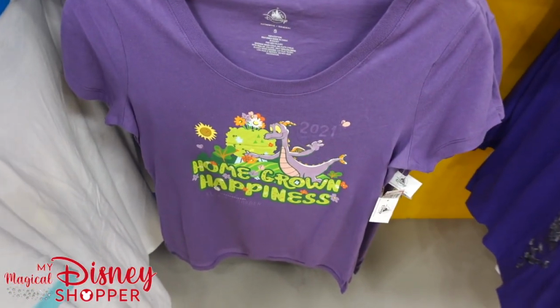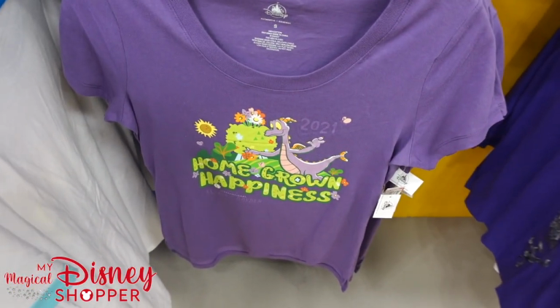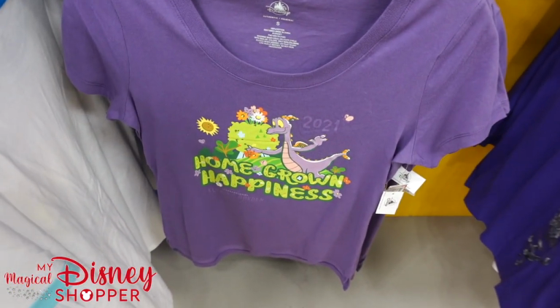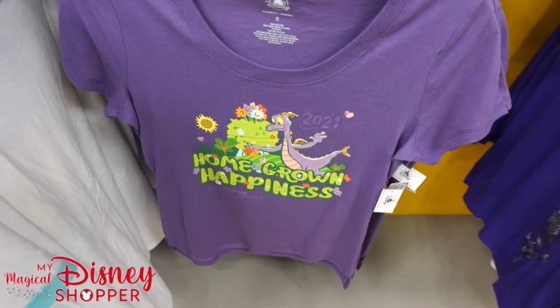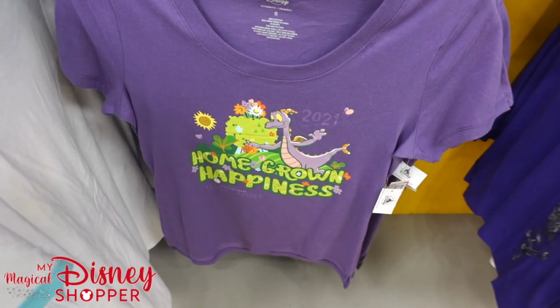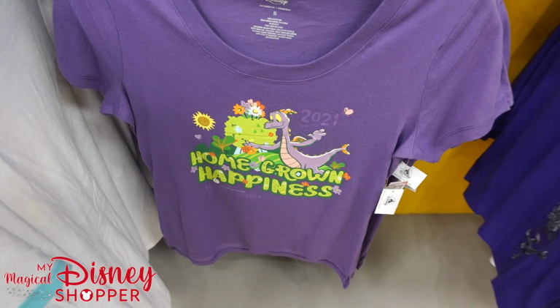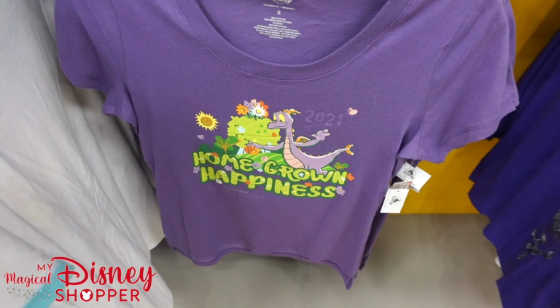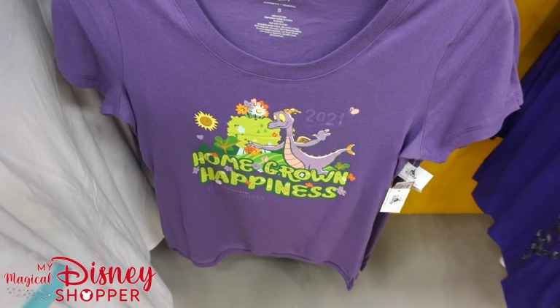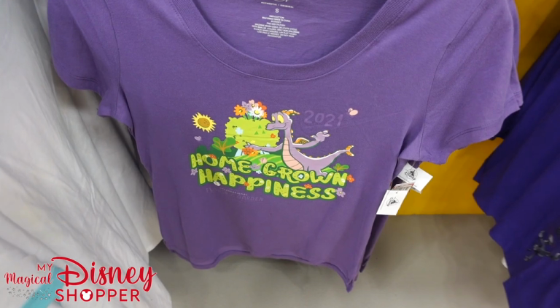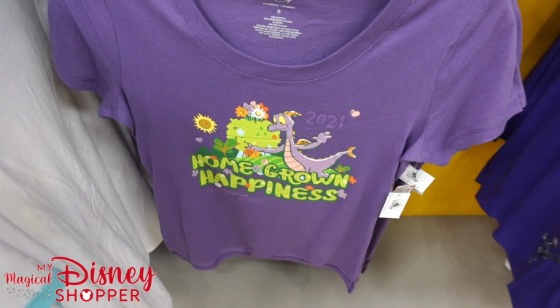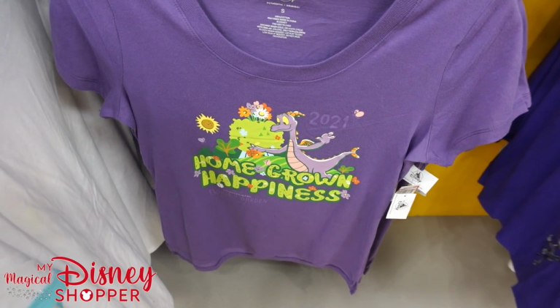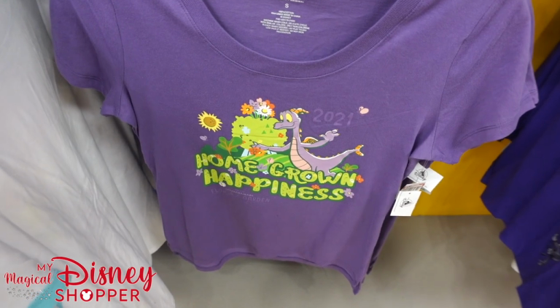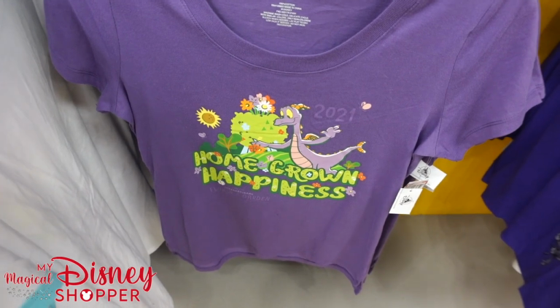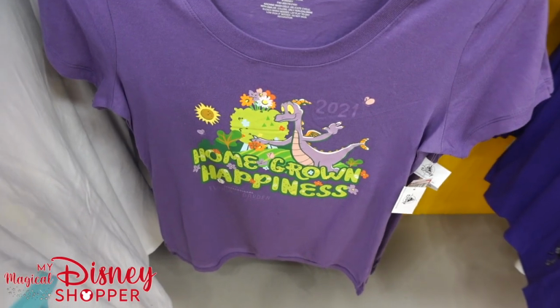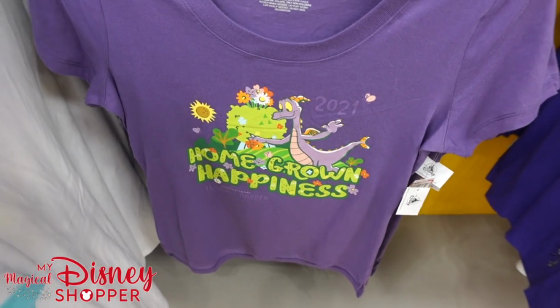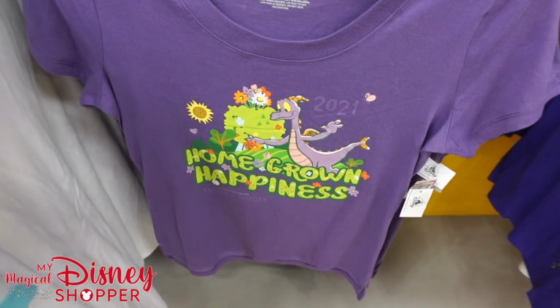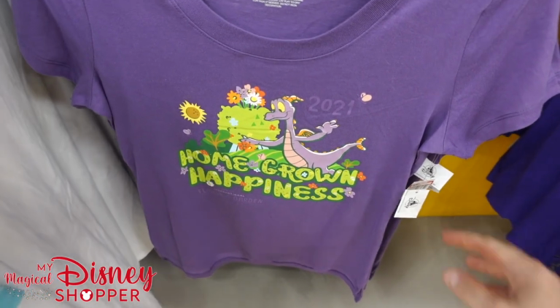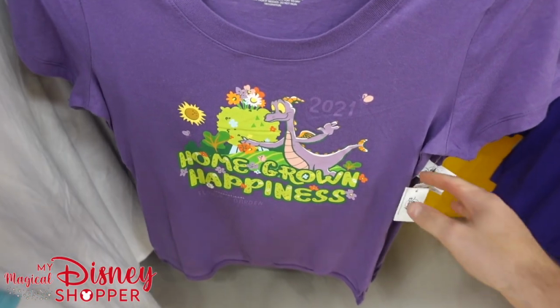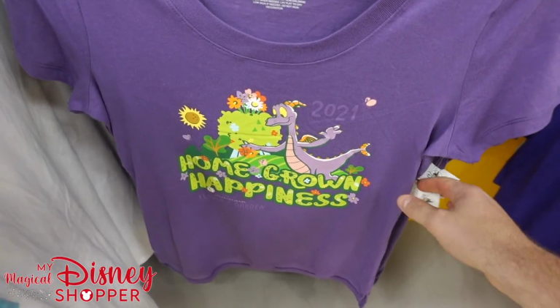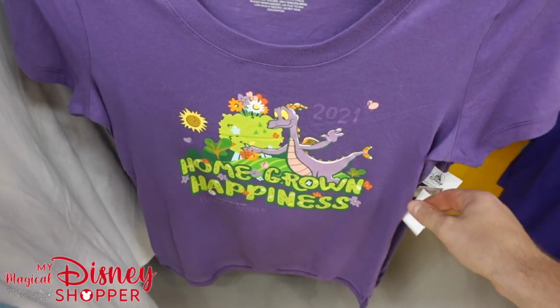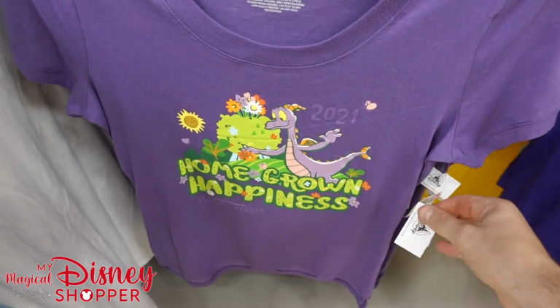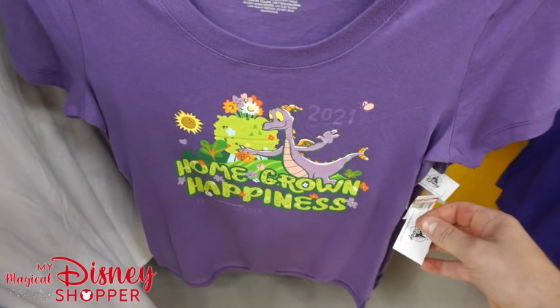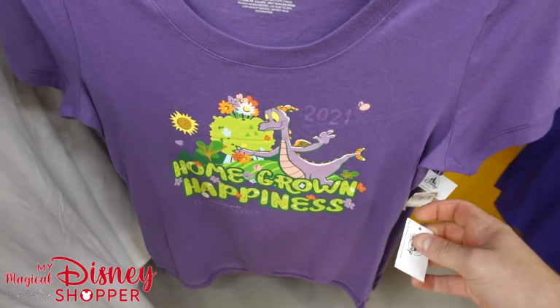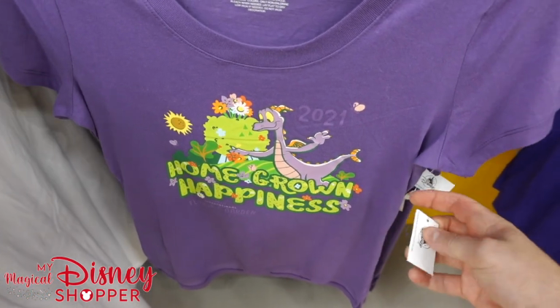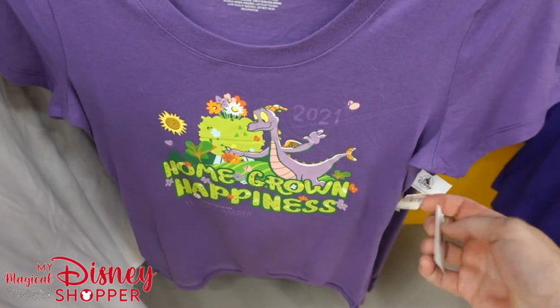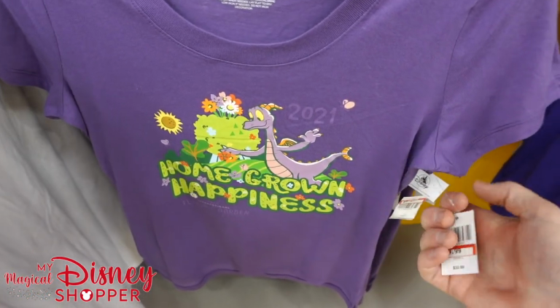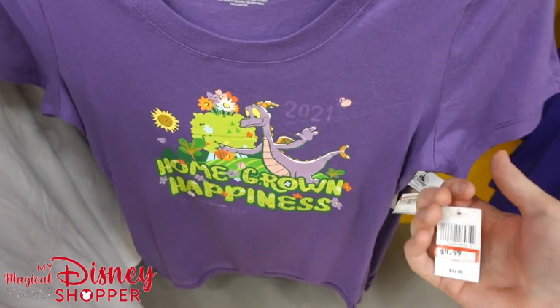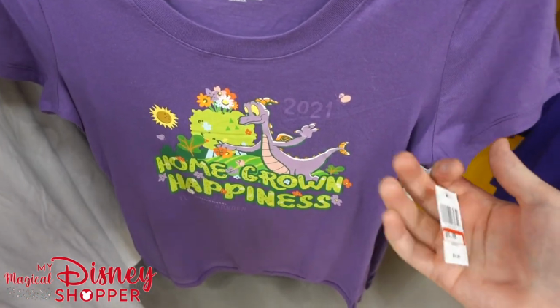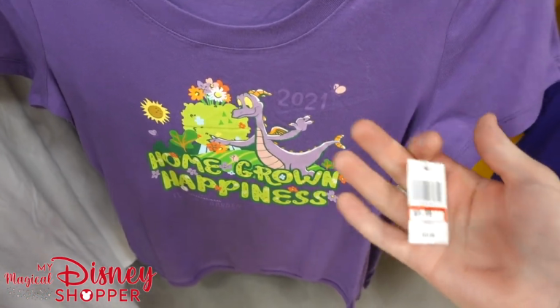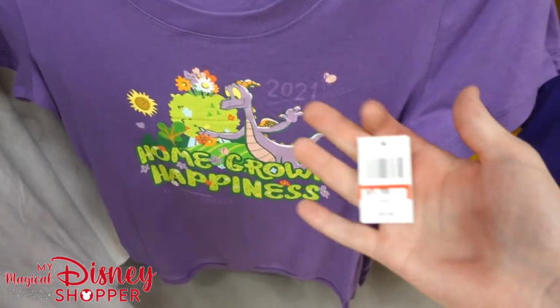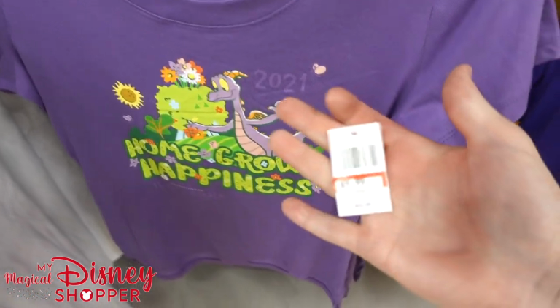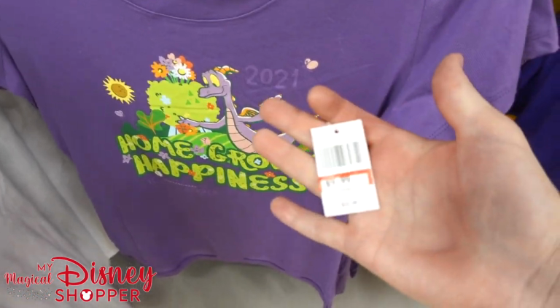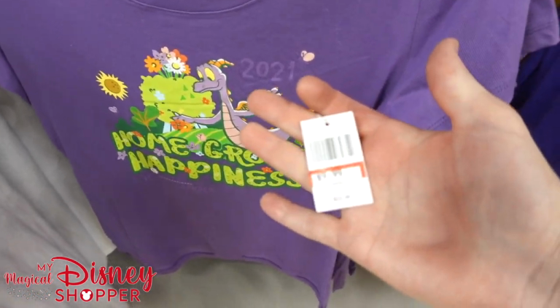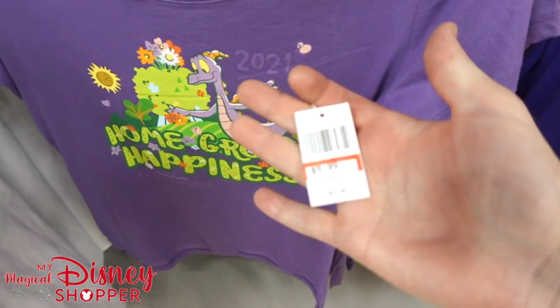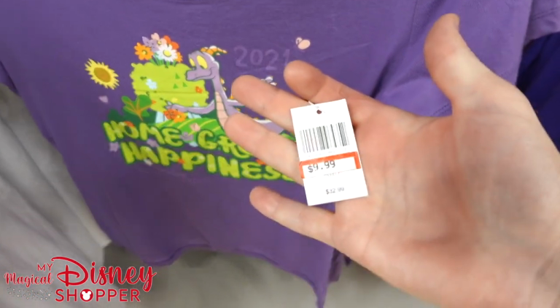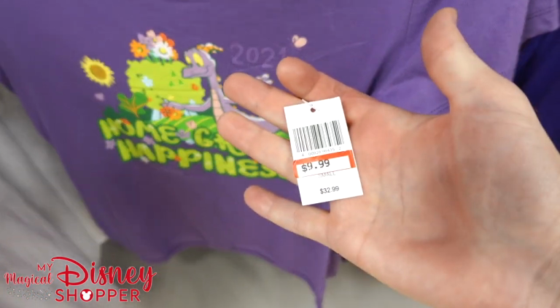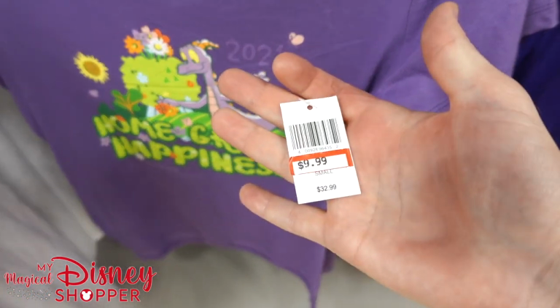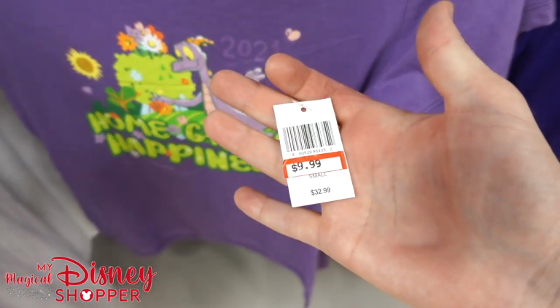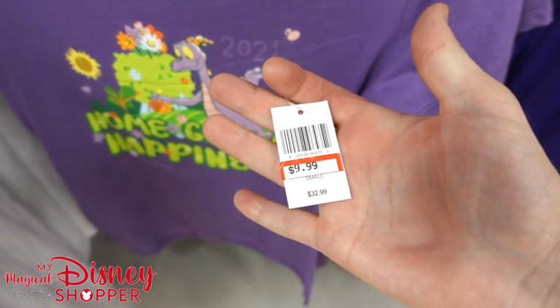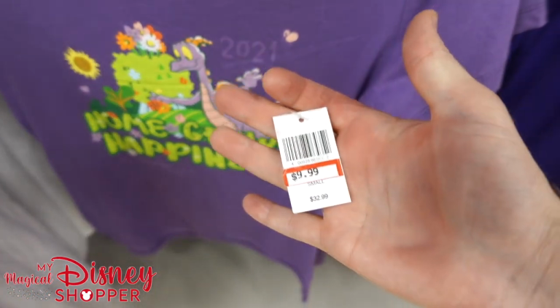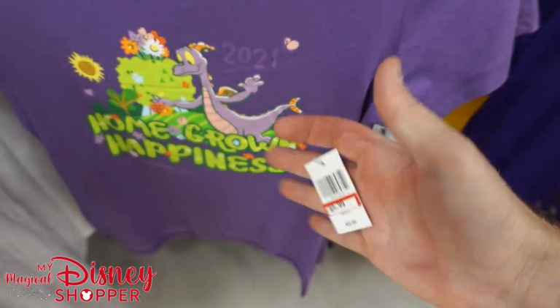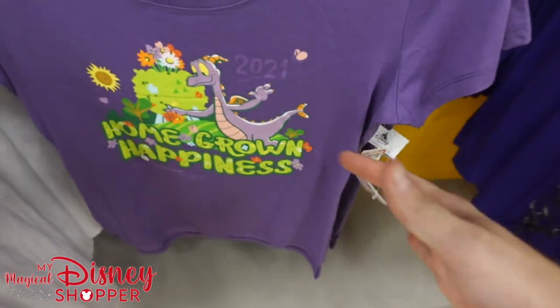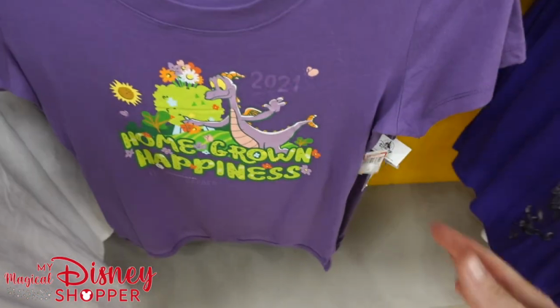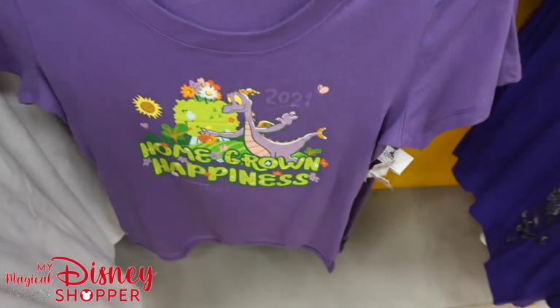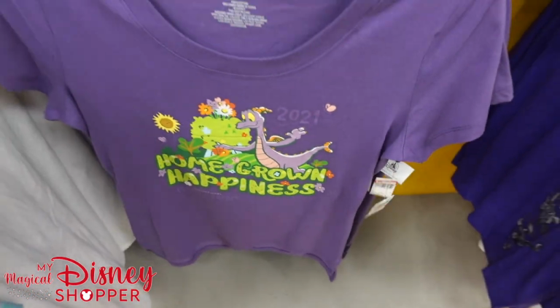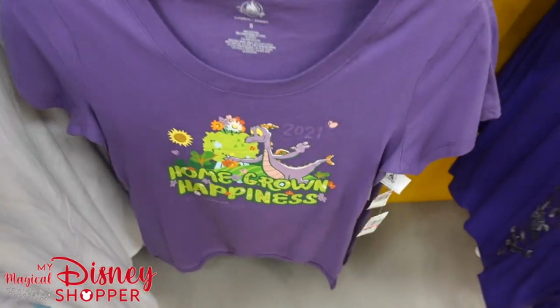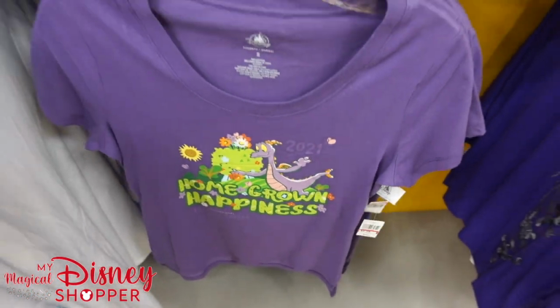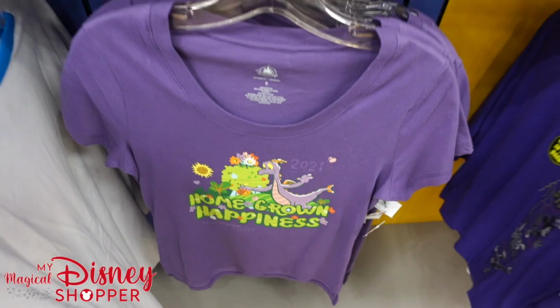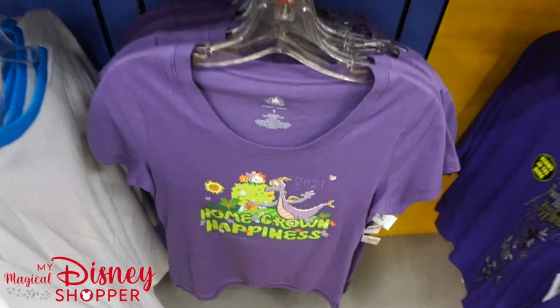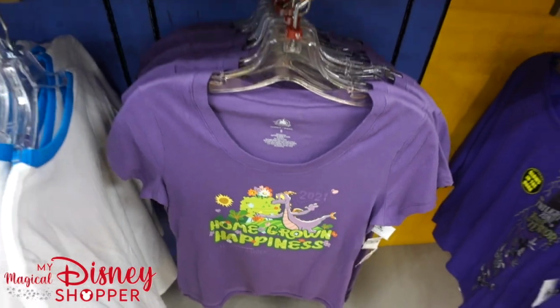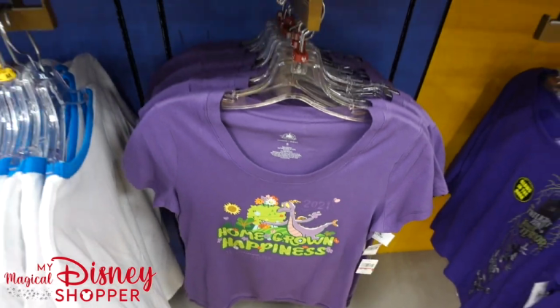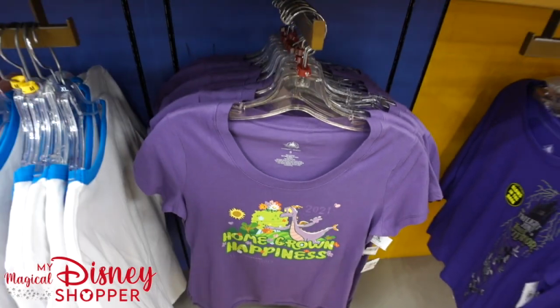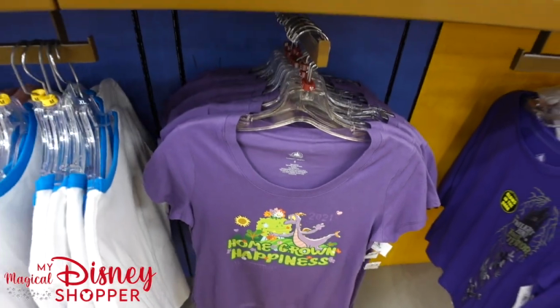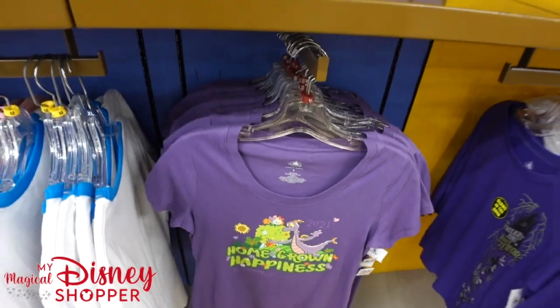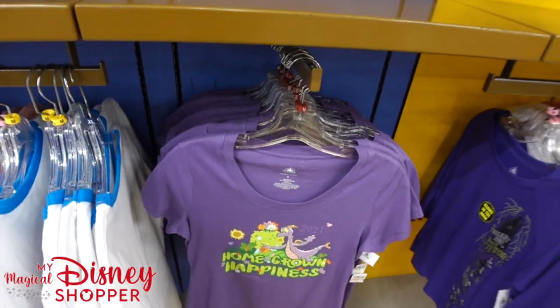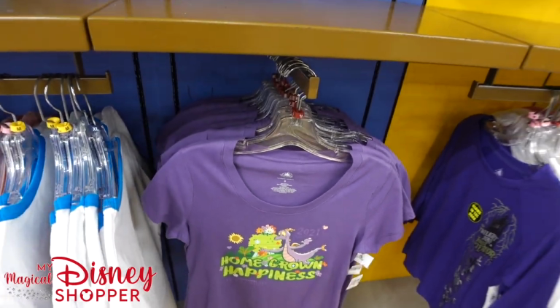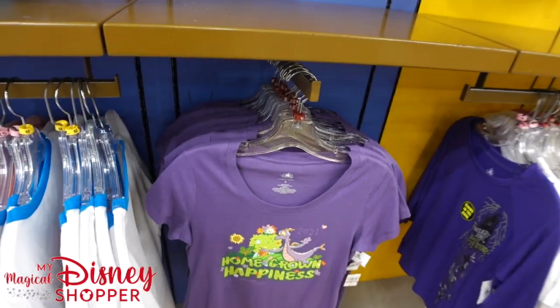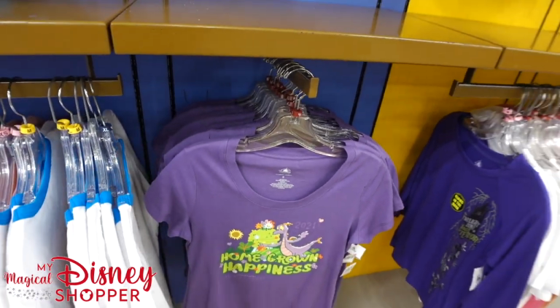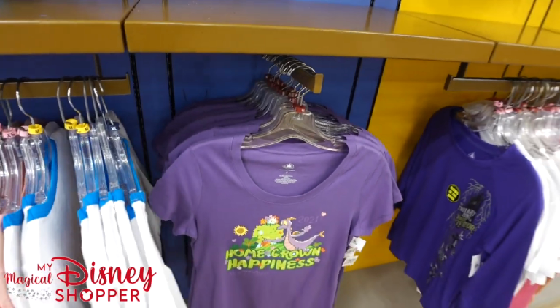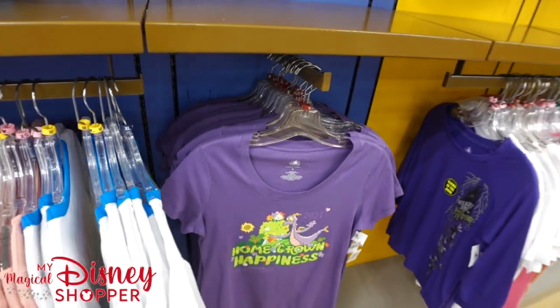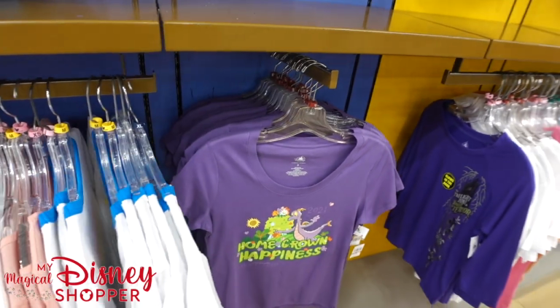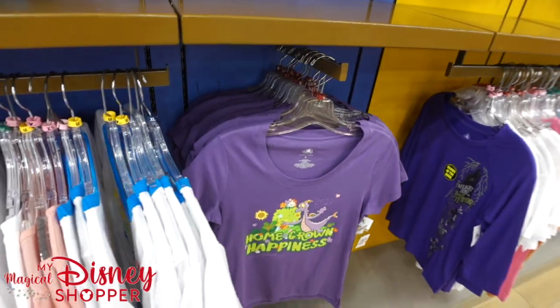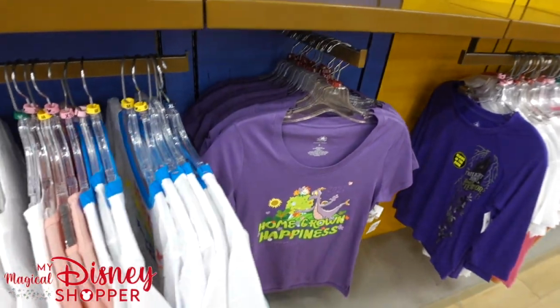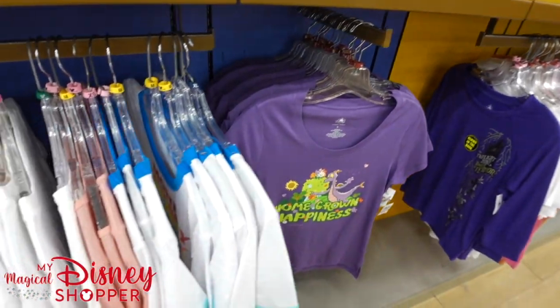The 2021 Flower and Garden shirt — got a lot of smalls — going for $9.99, was $32.99. Another great deal there.